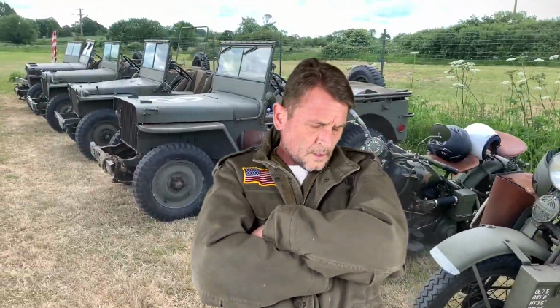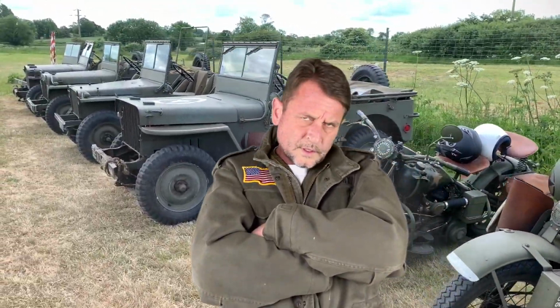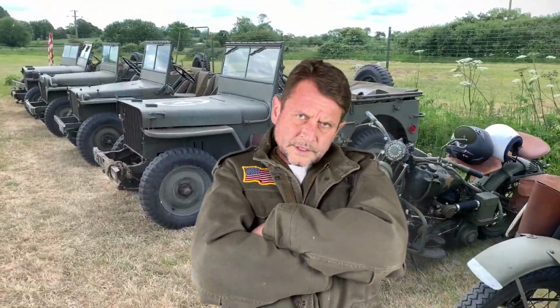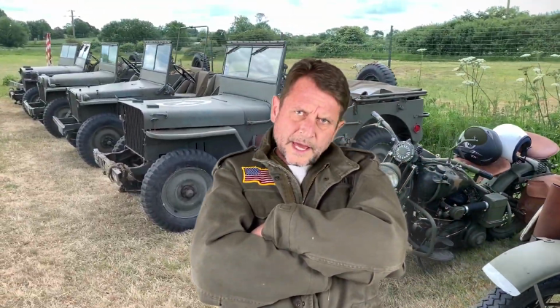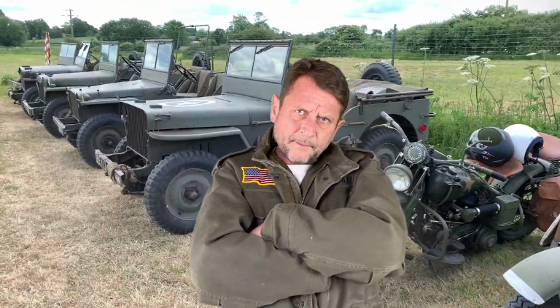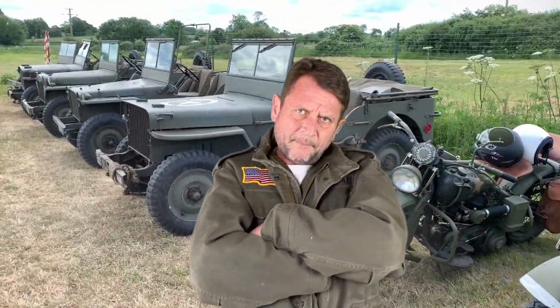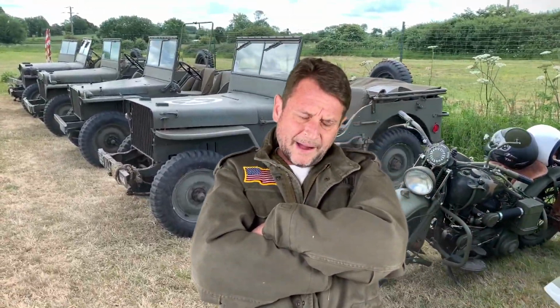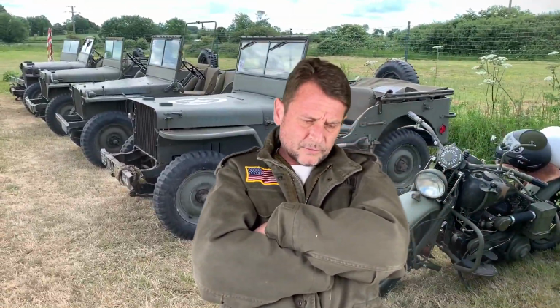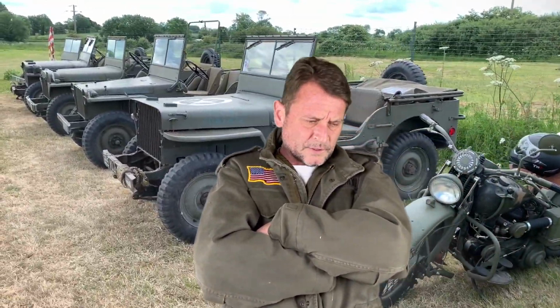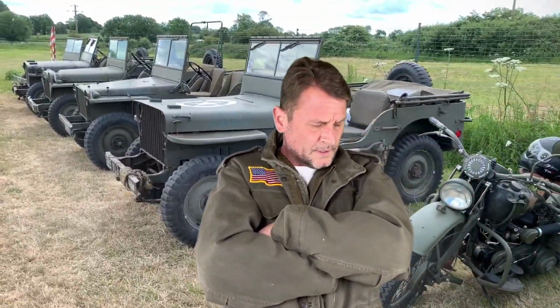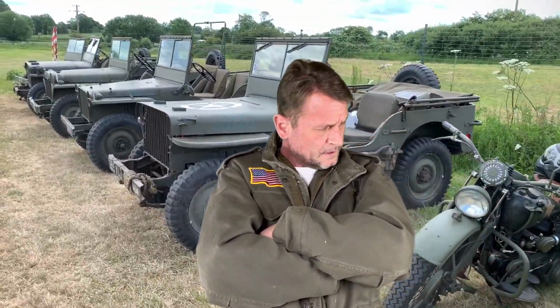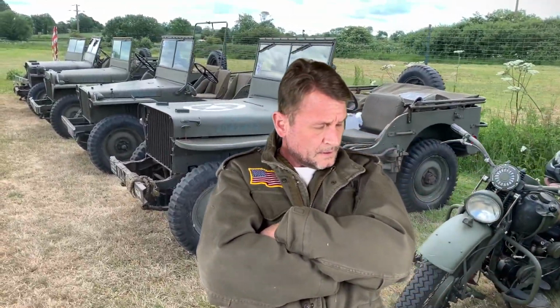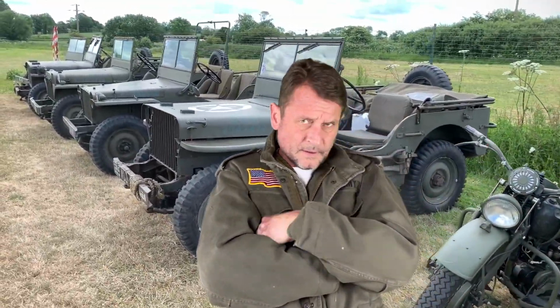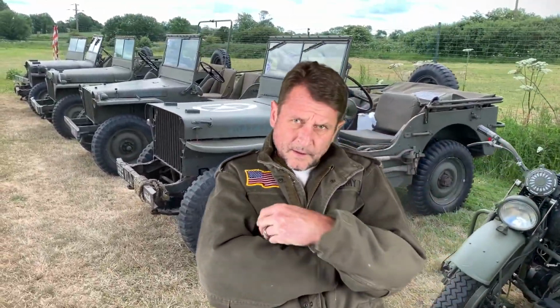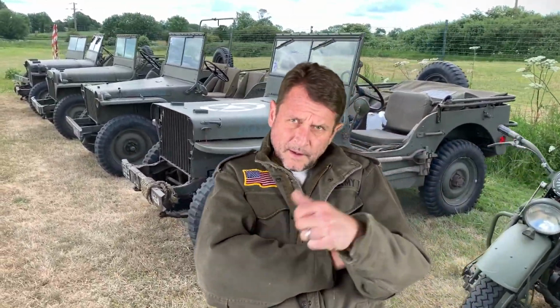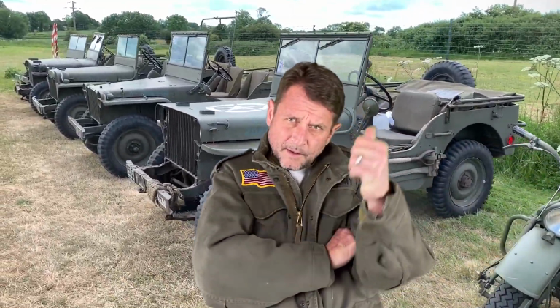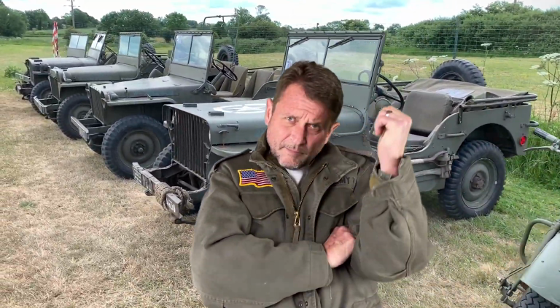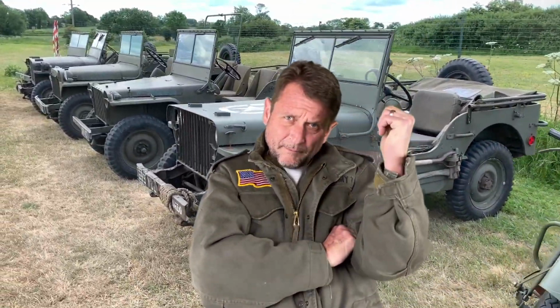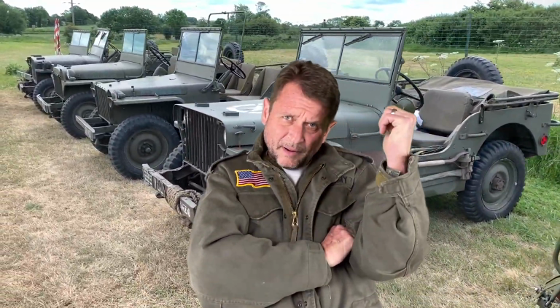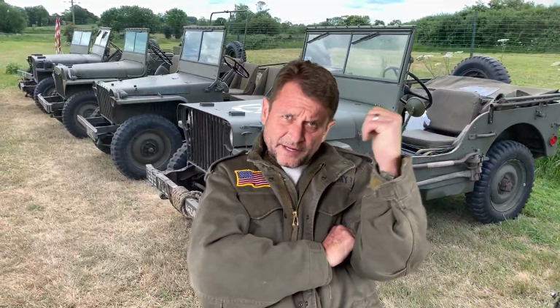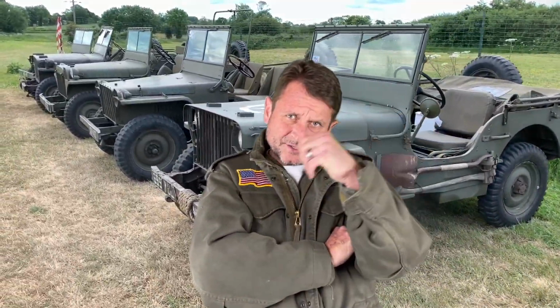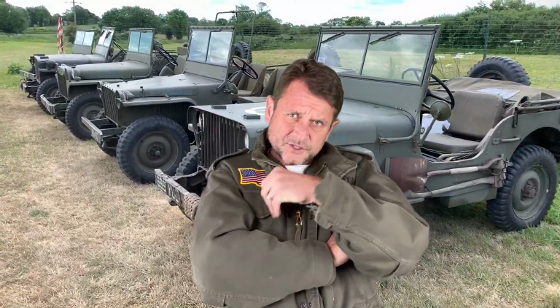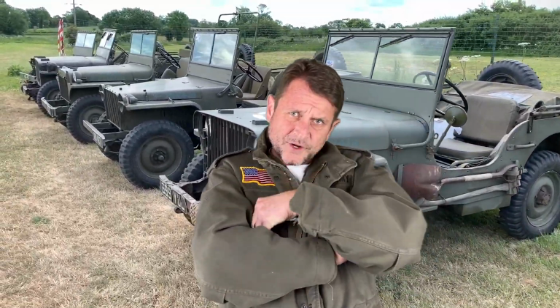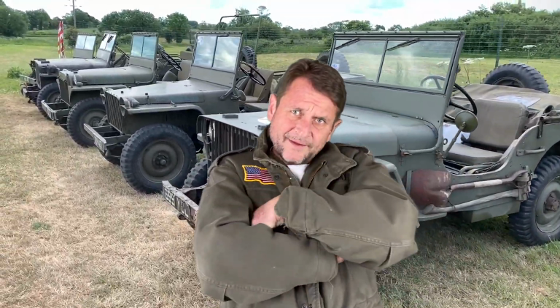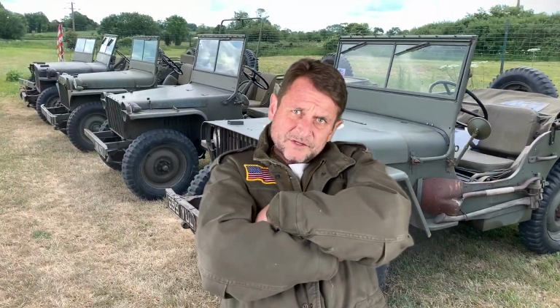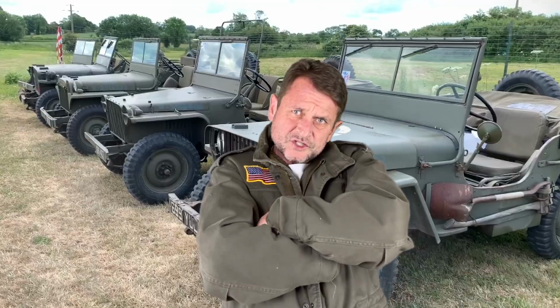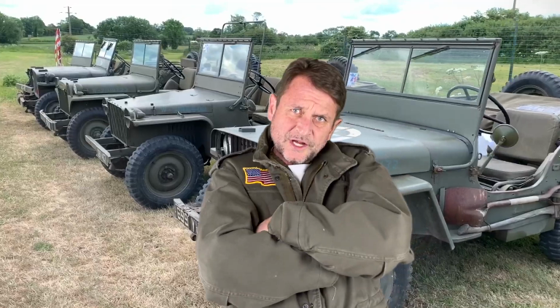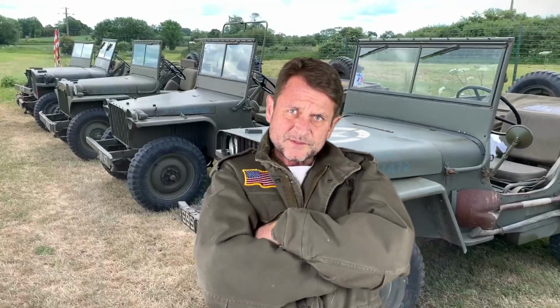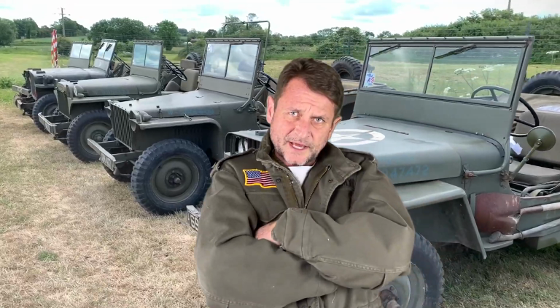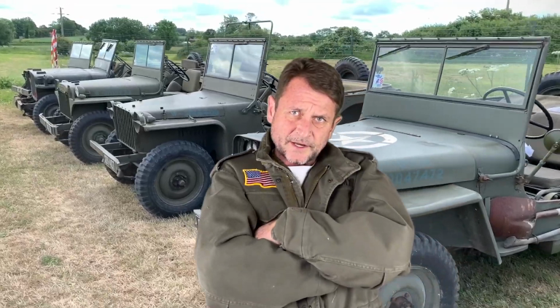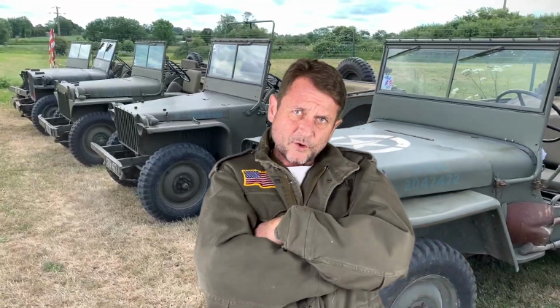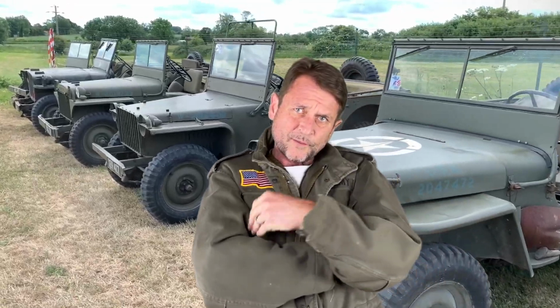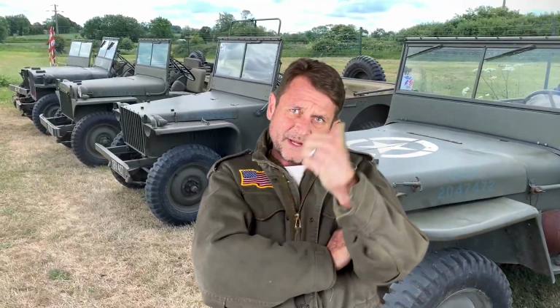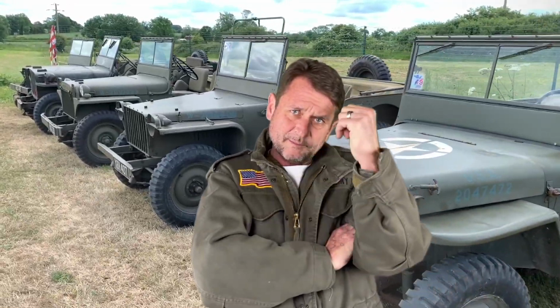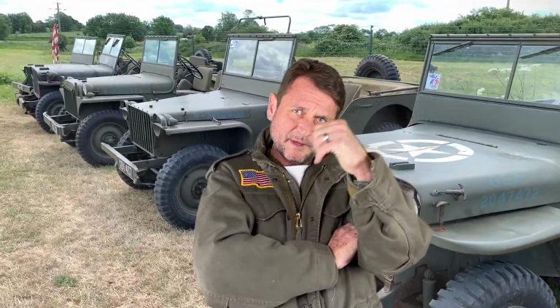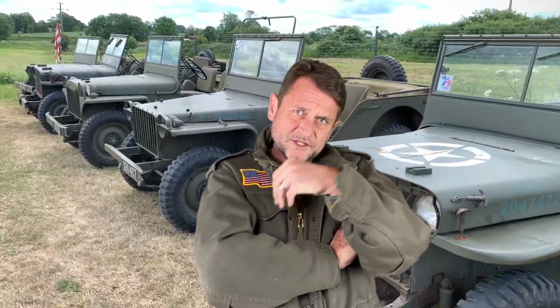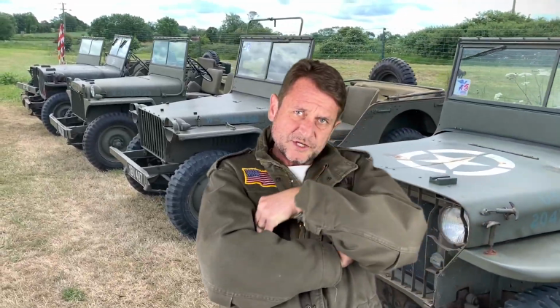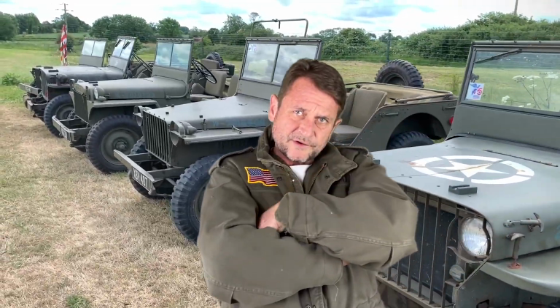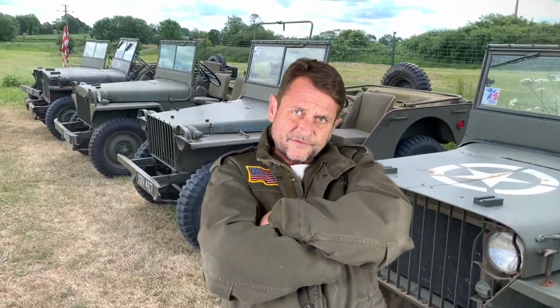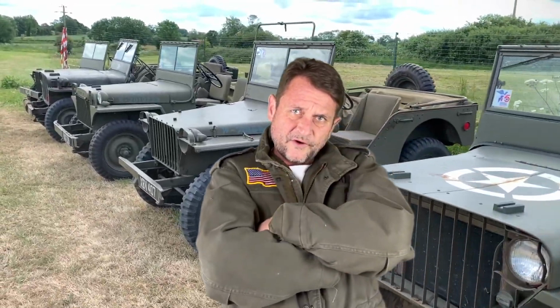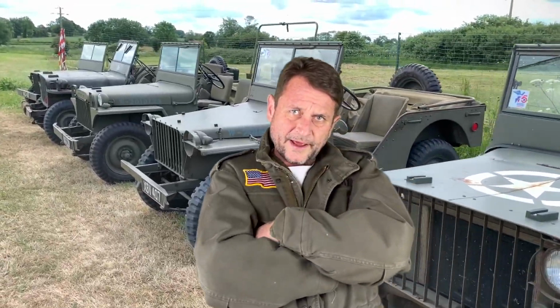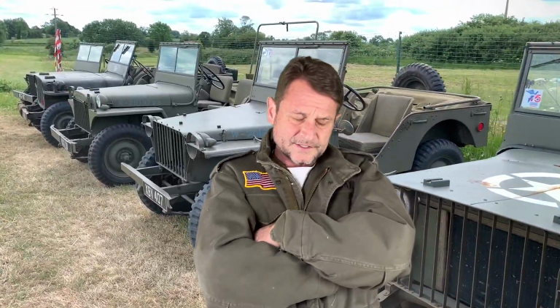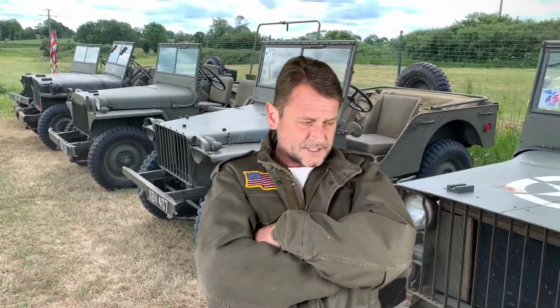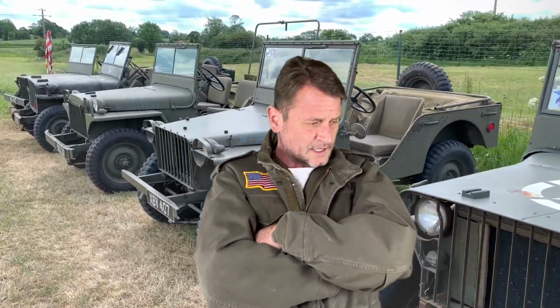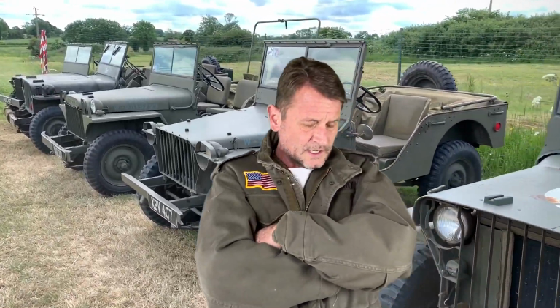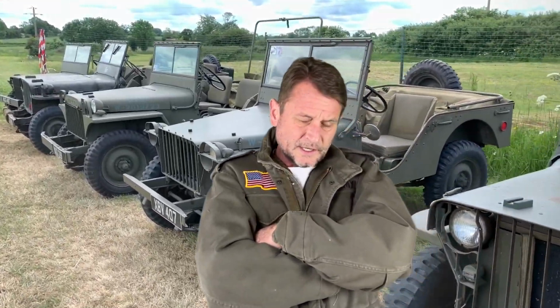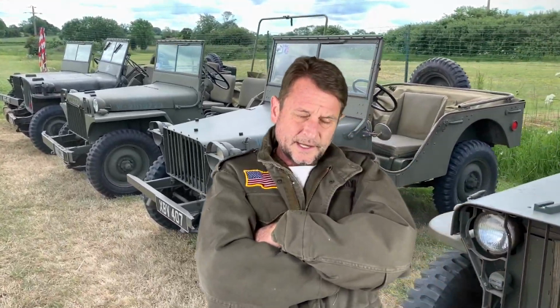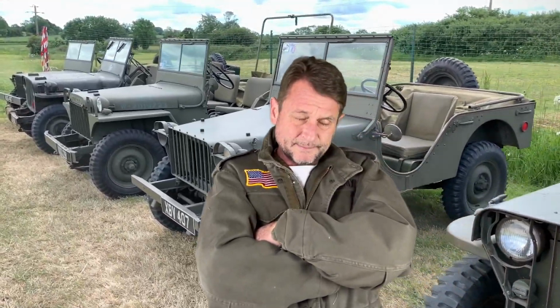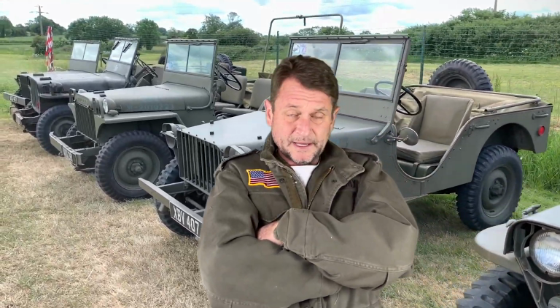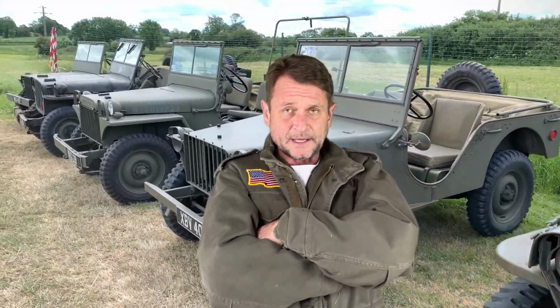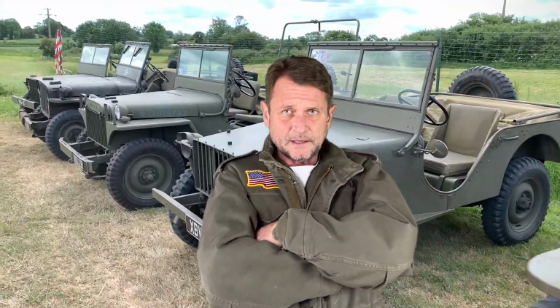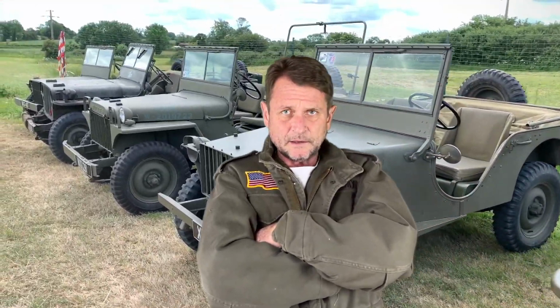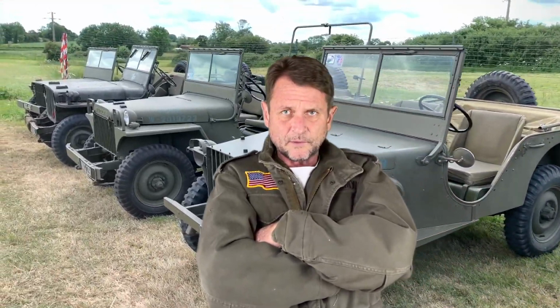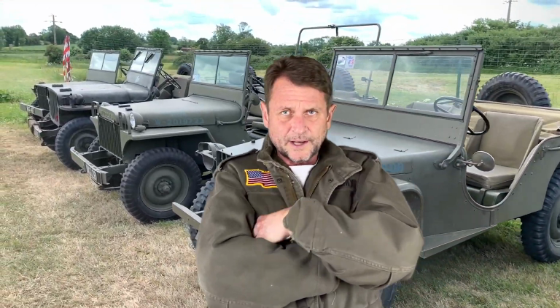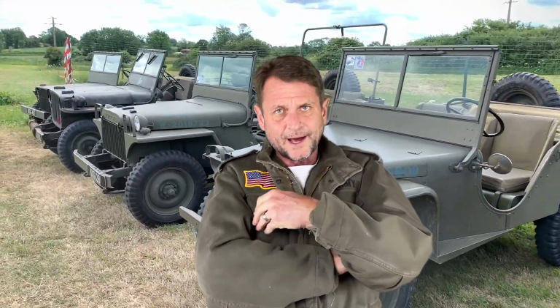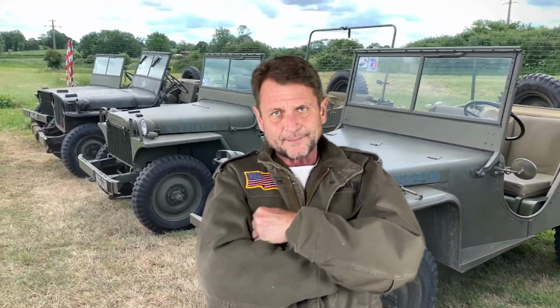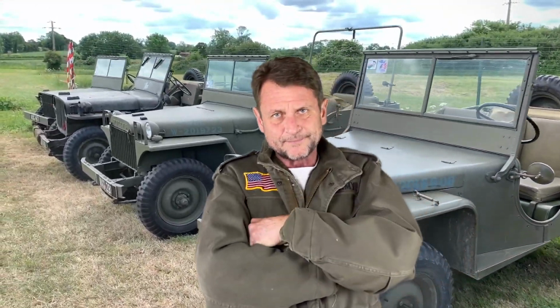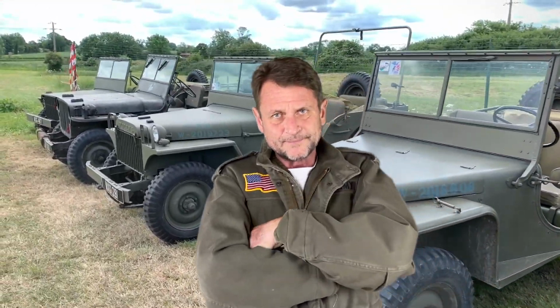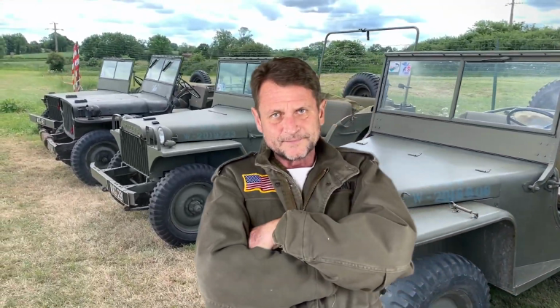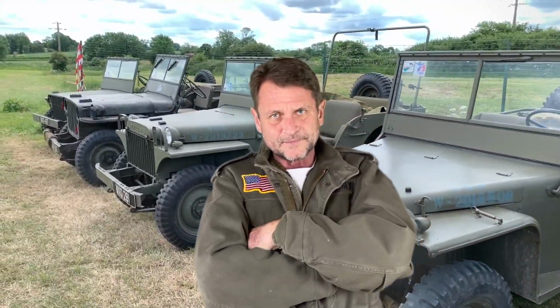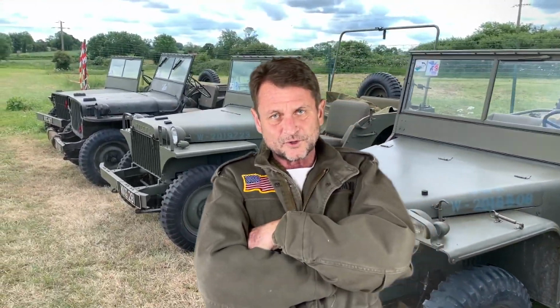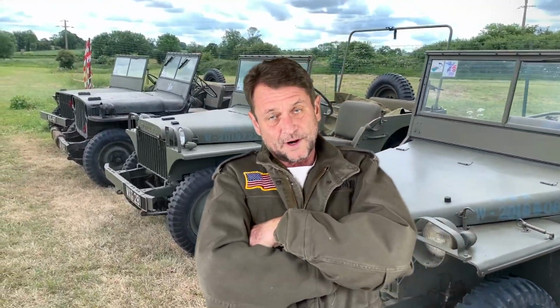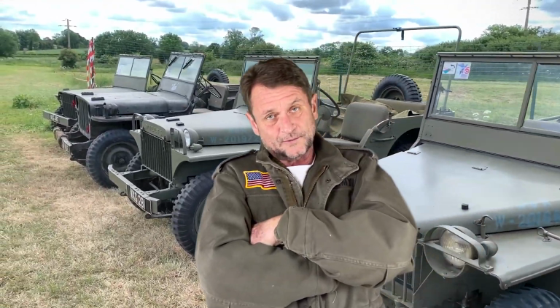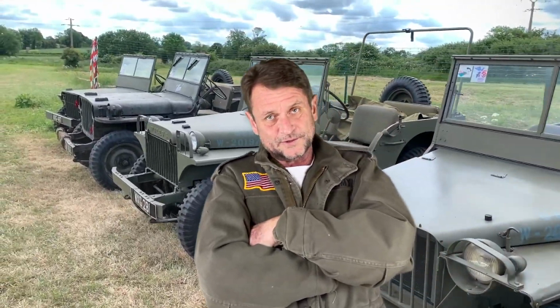Yeah, I'm poutin'. My buddies are driving Jeeps on a Normandy beach here in France. And me, well, I'm grounded.